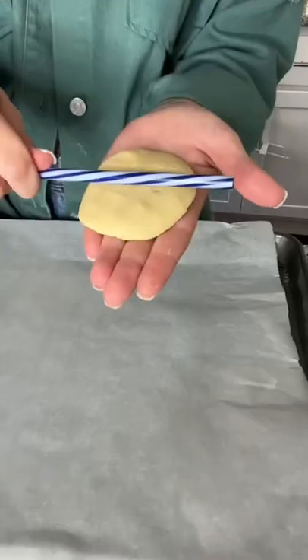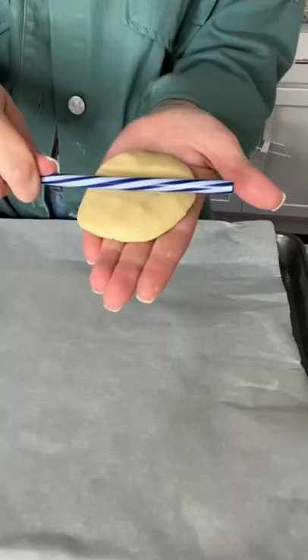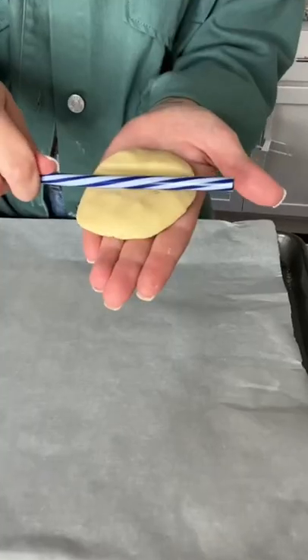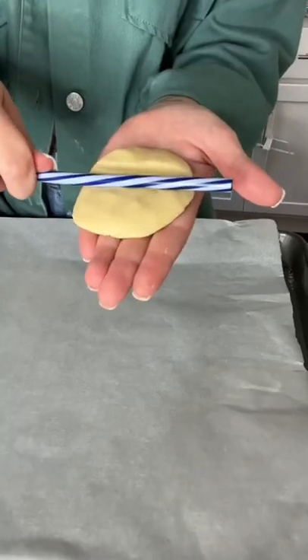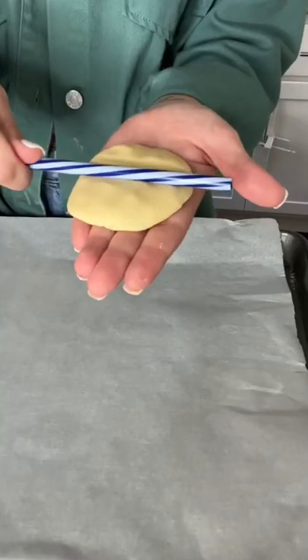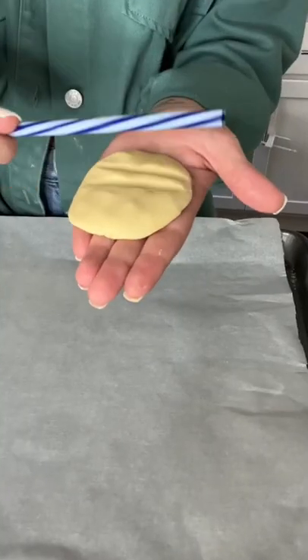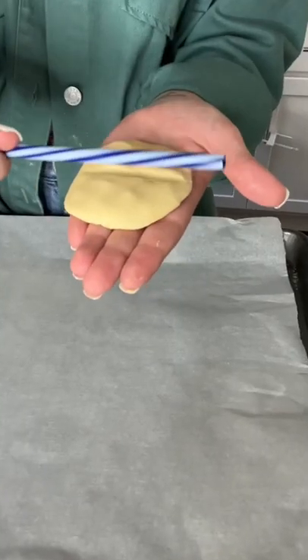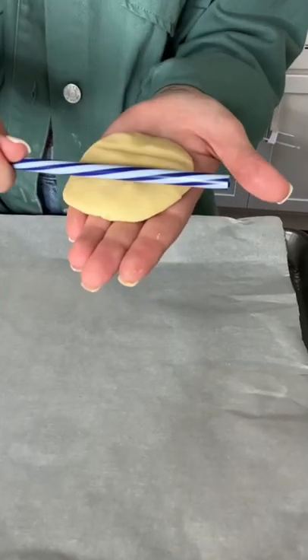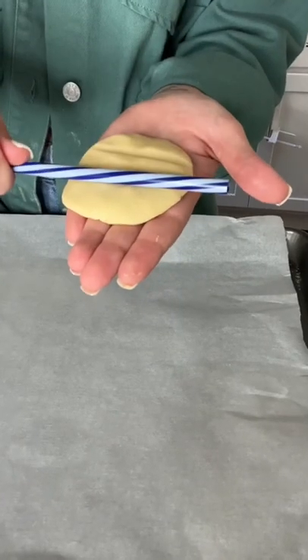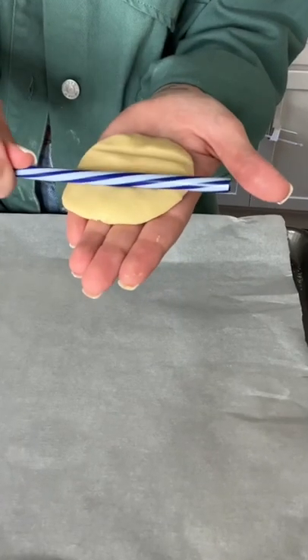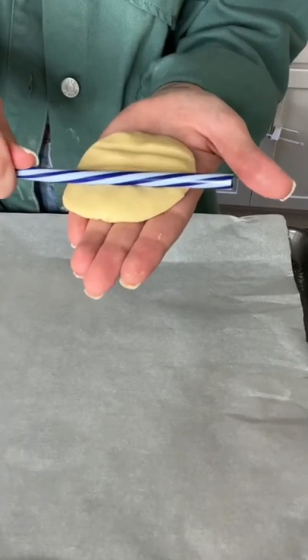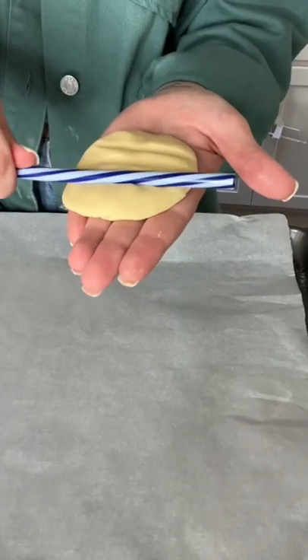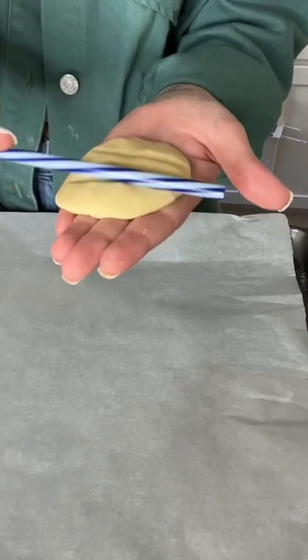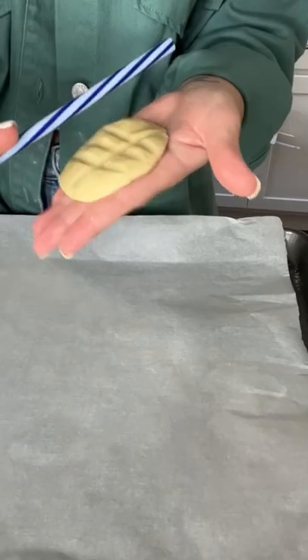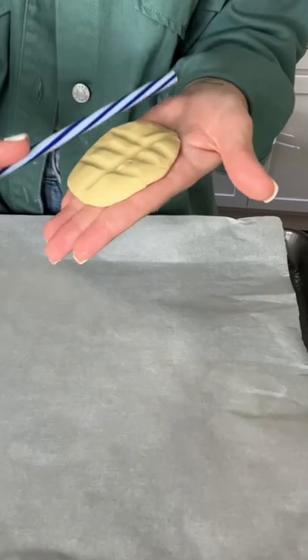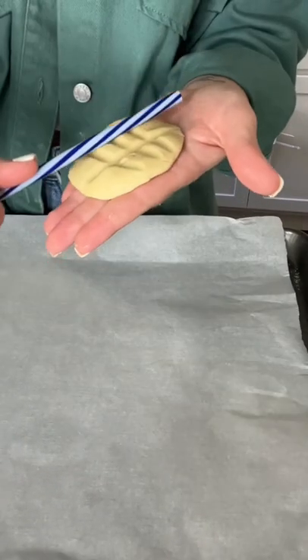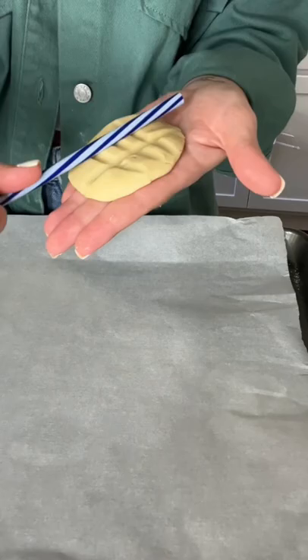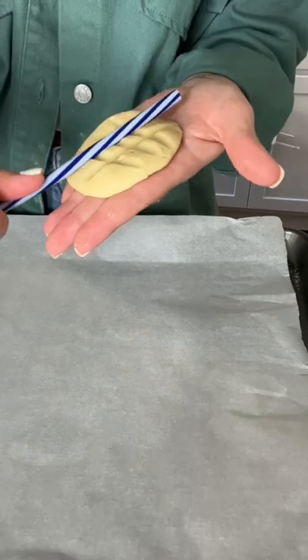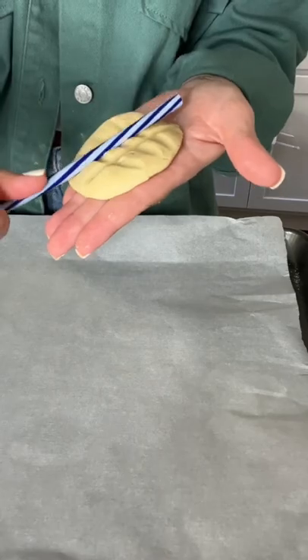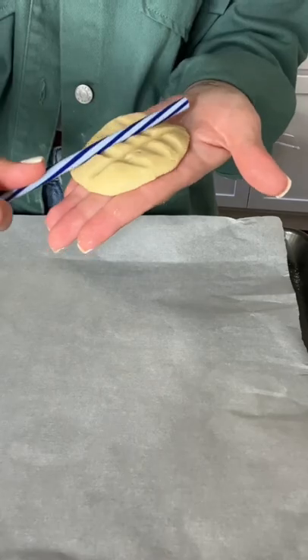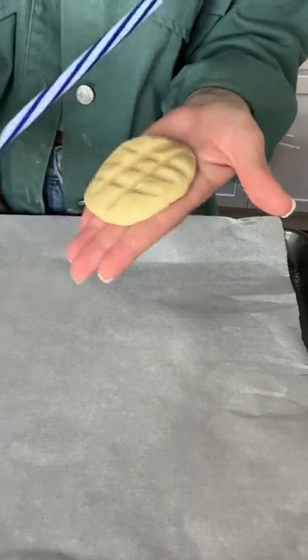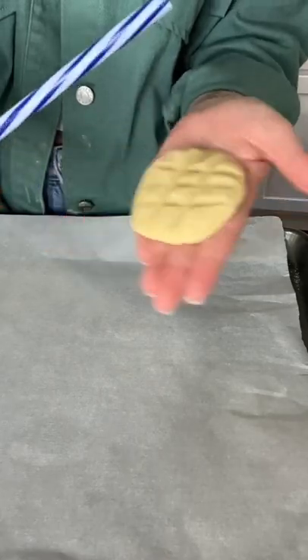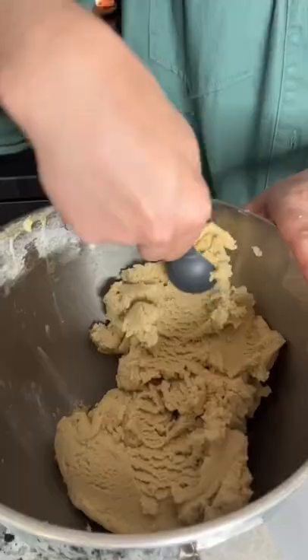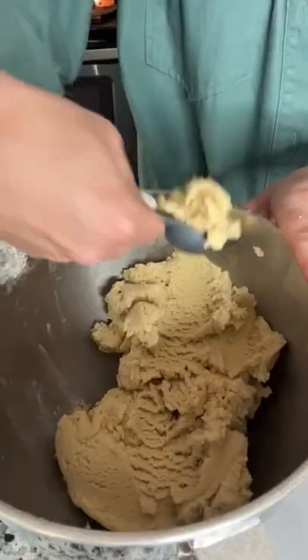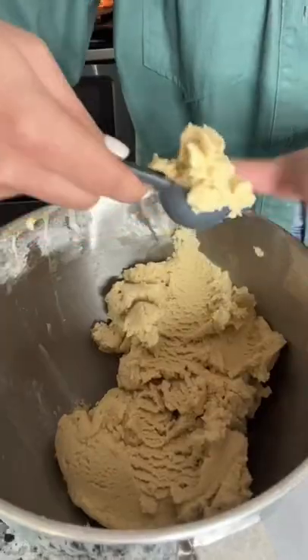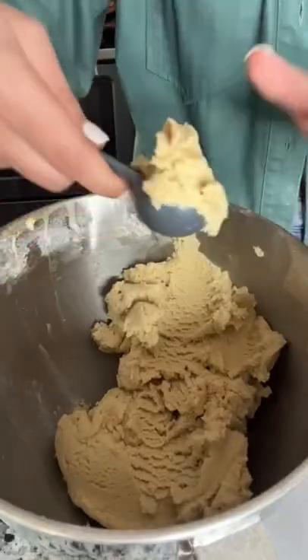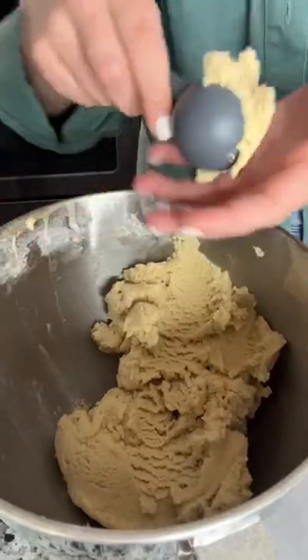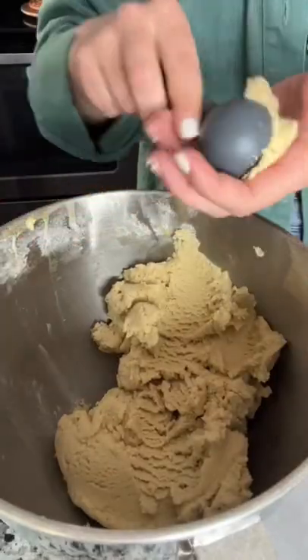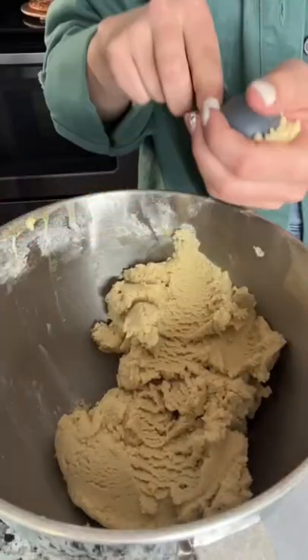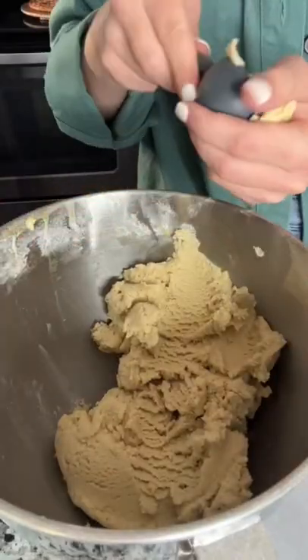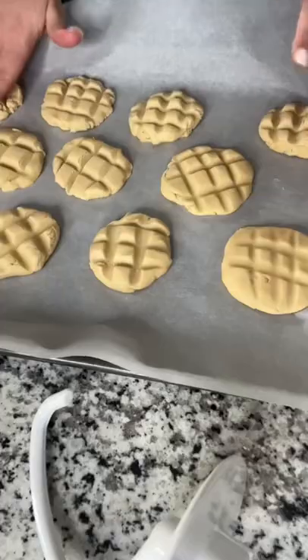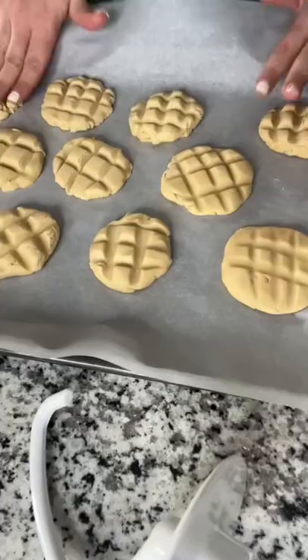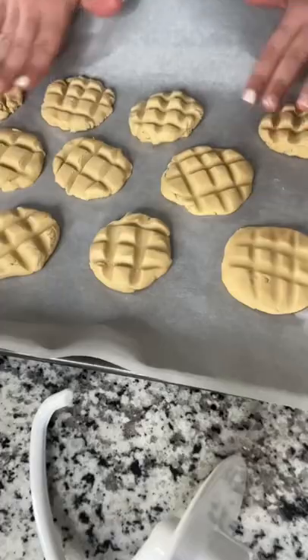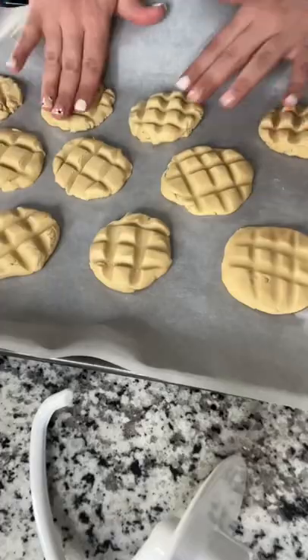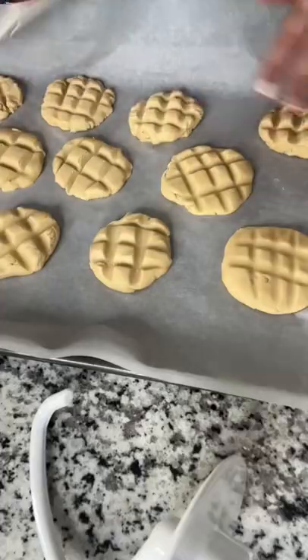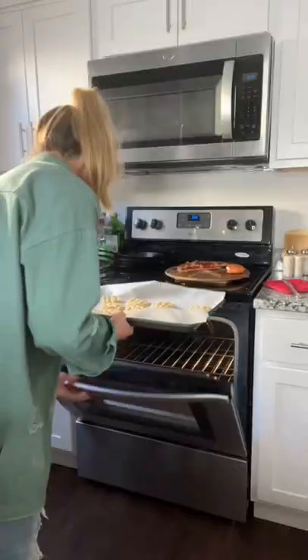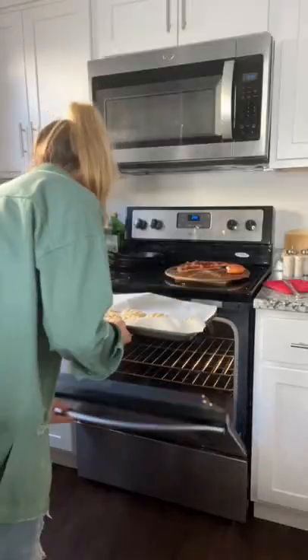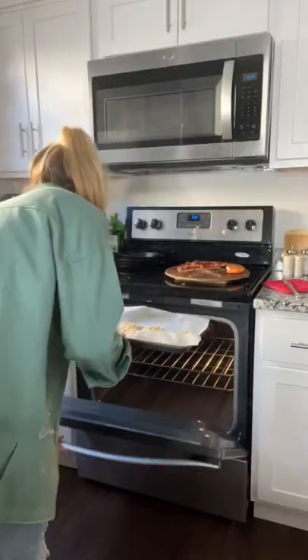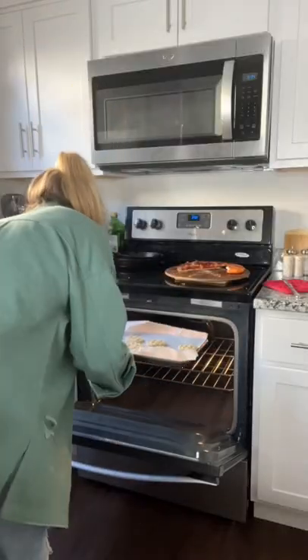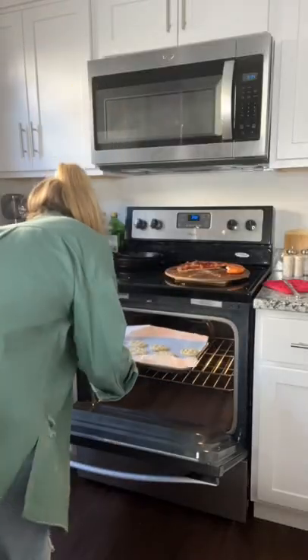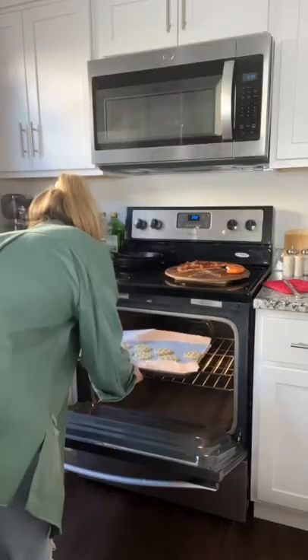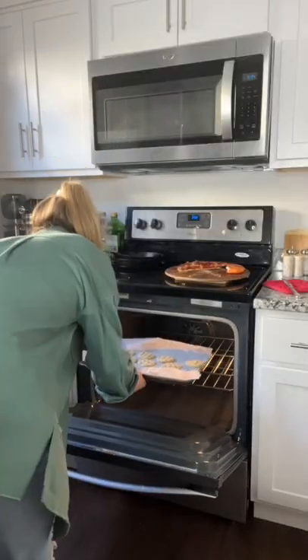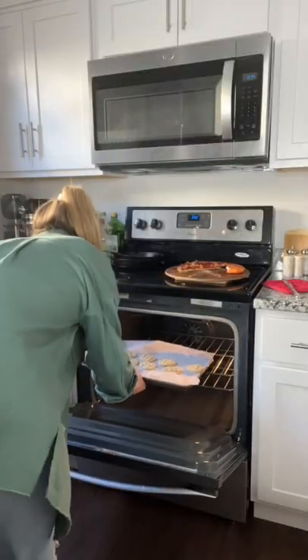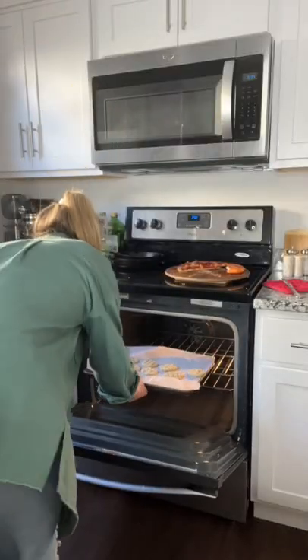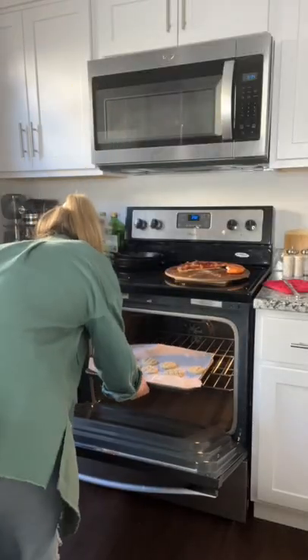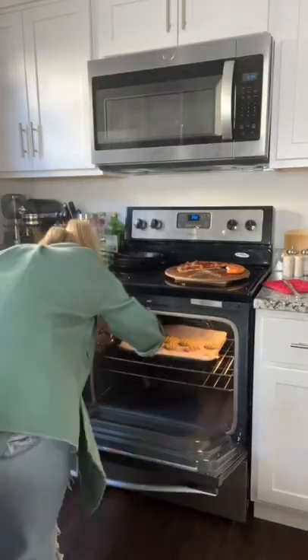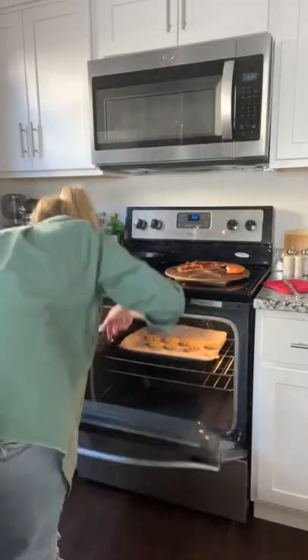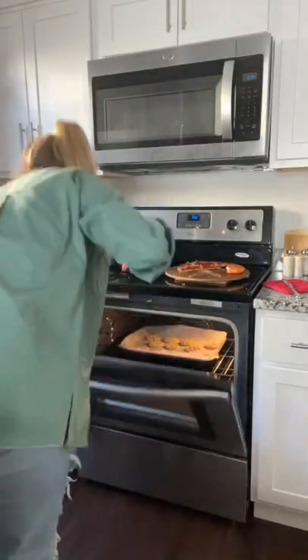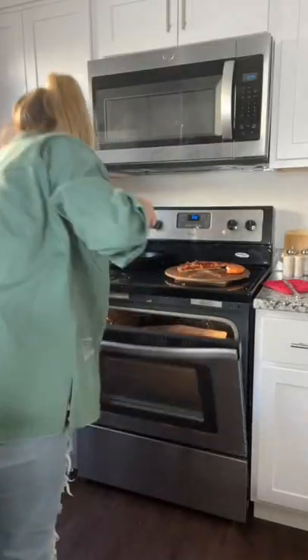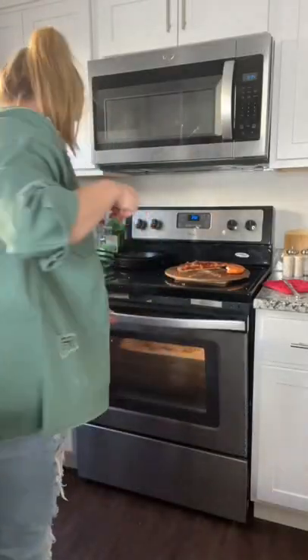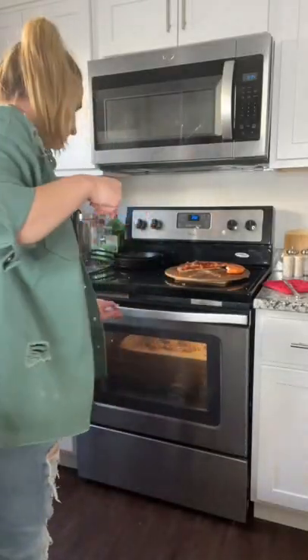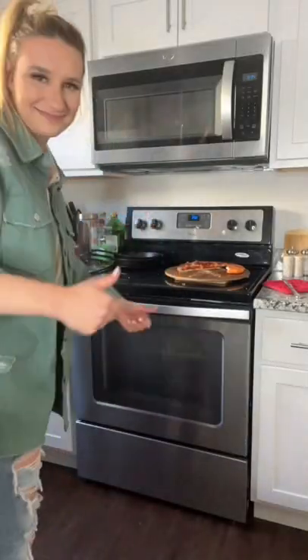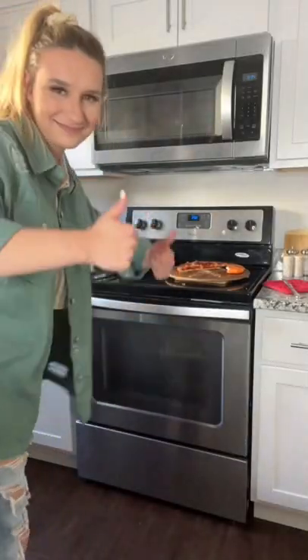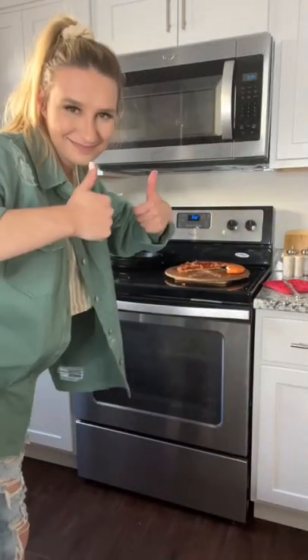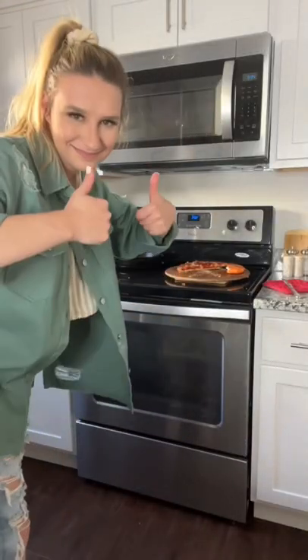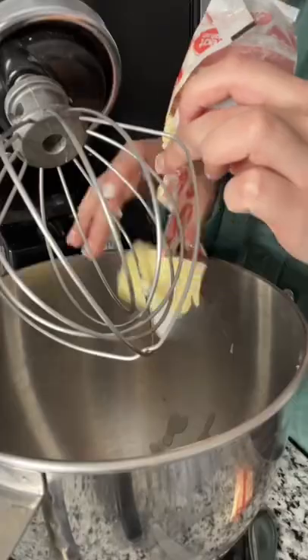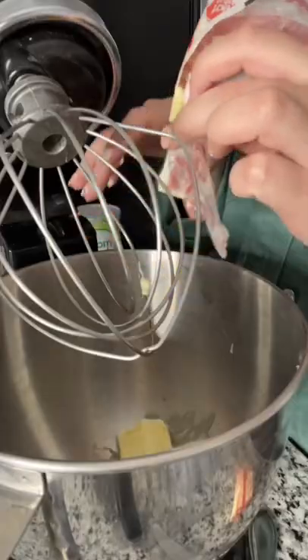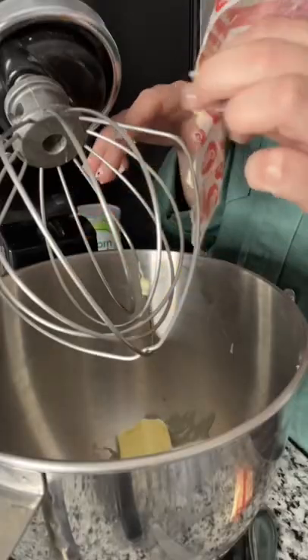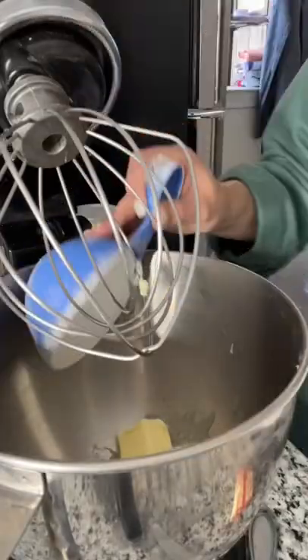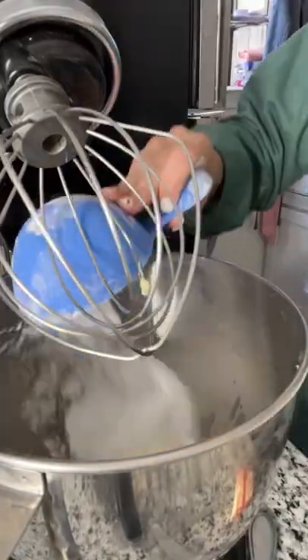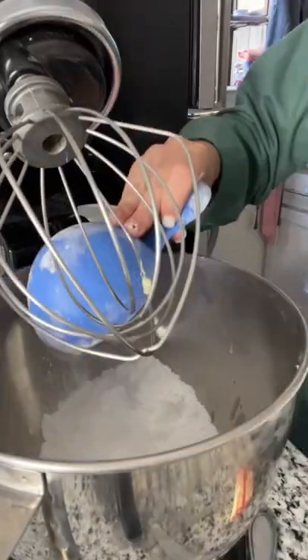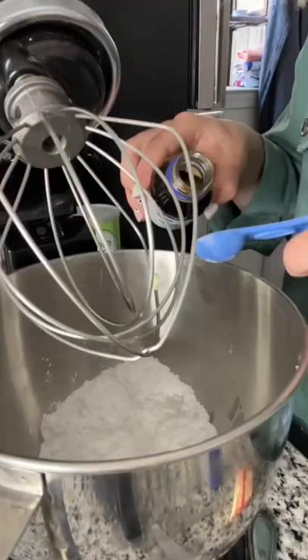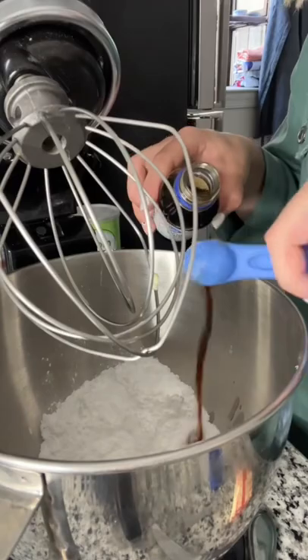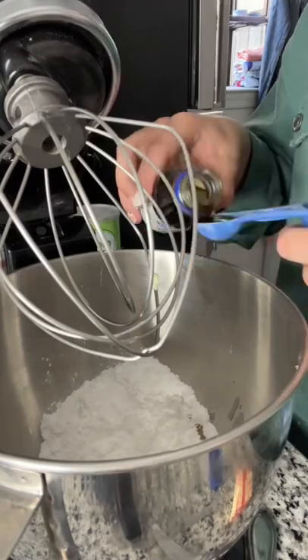I flattened some dough balls and used a reusable straw to make waffle indents. And they came out looking like this, so cute. I stuck them in the oven and started on my frosting.